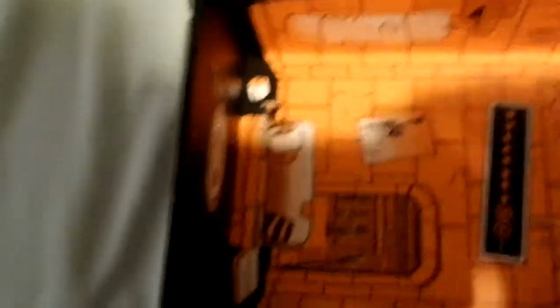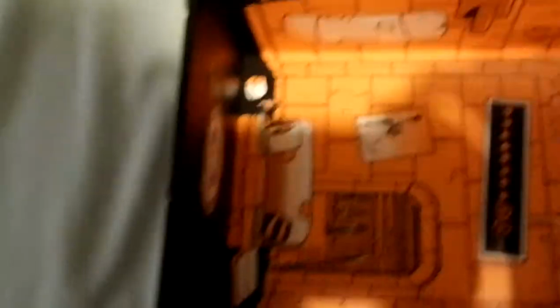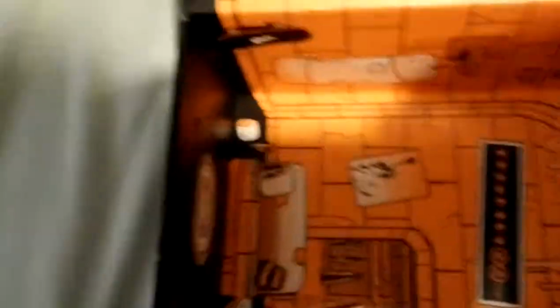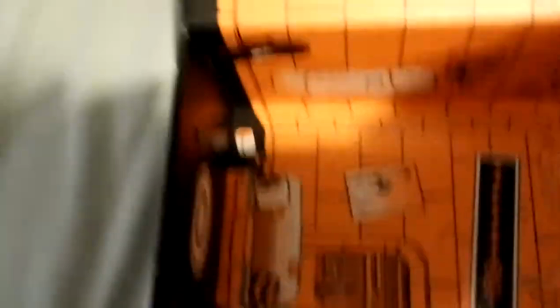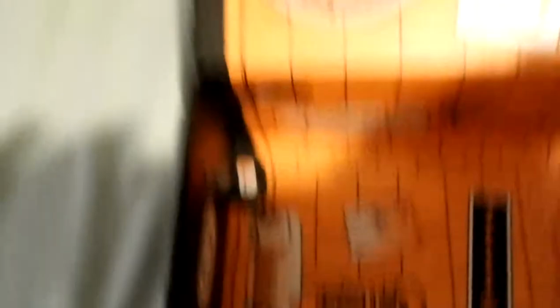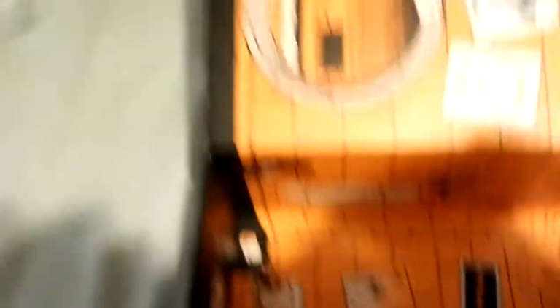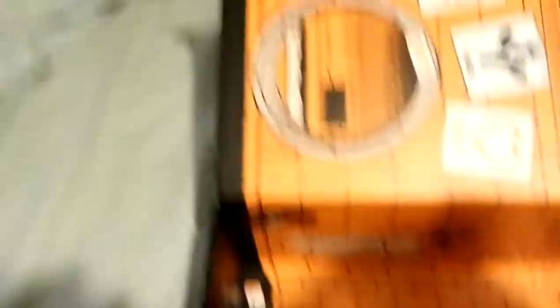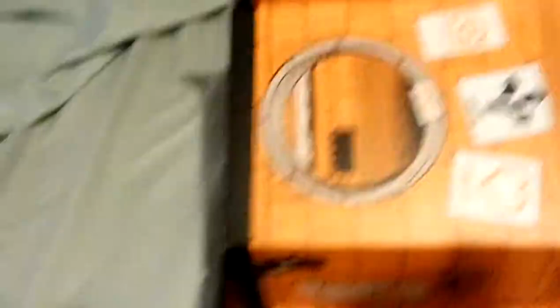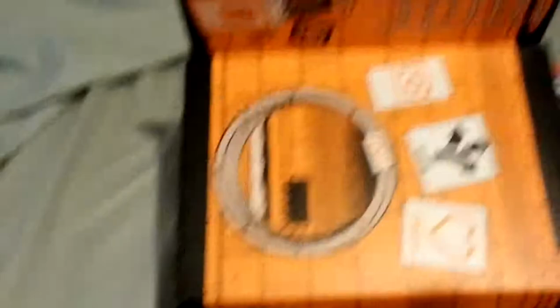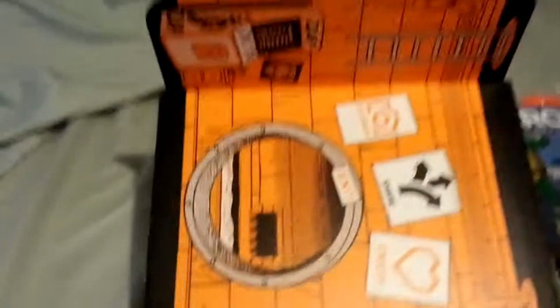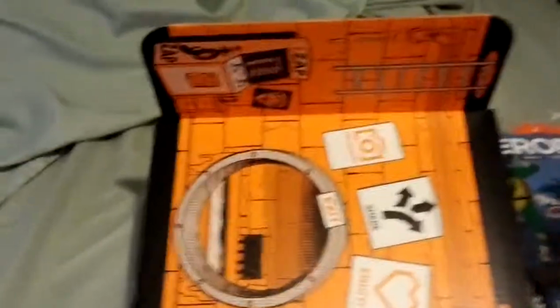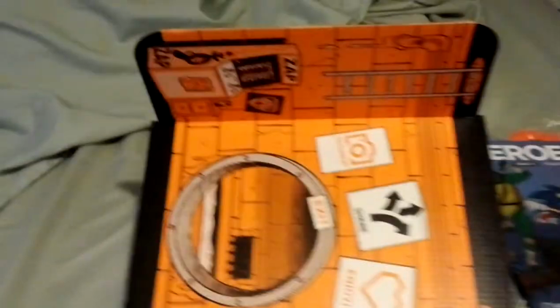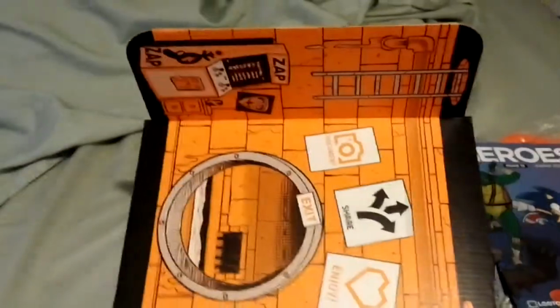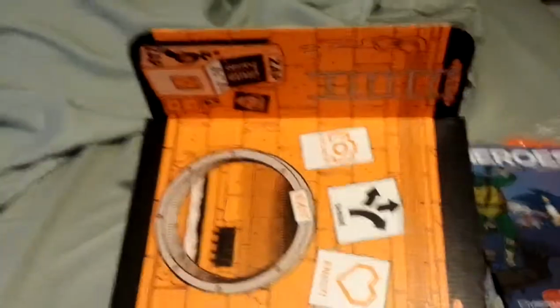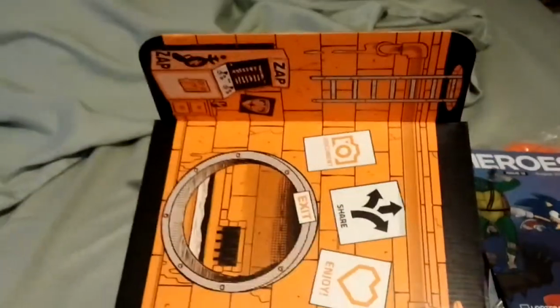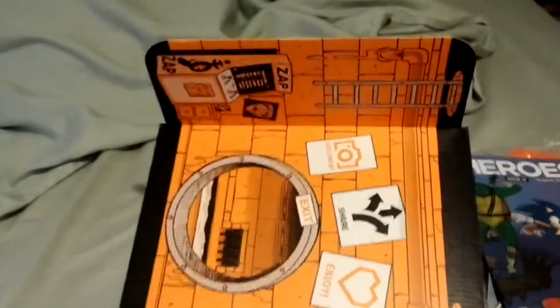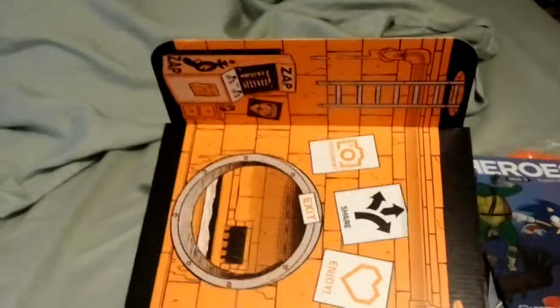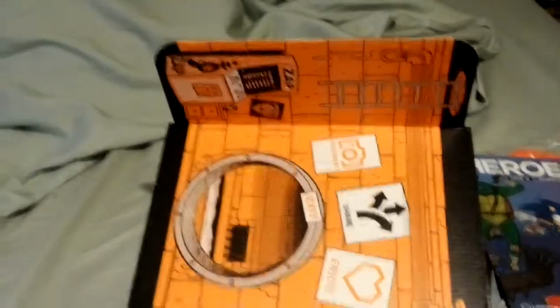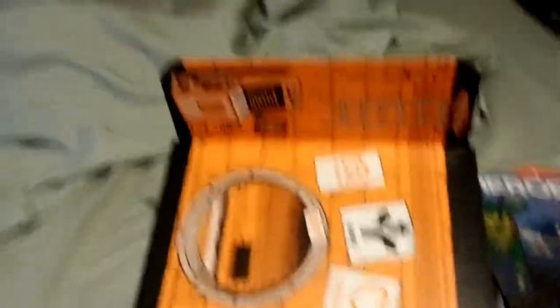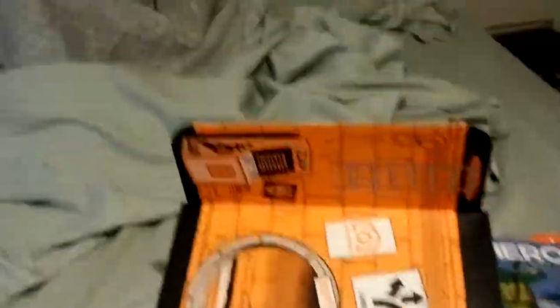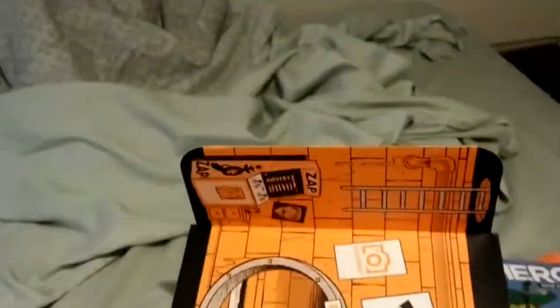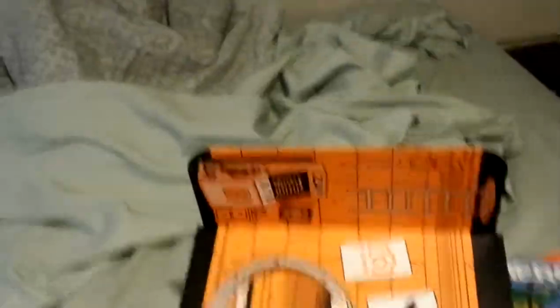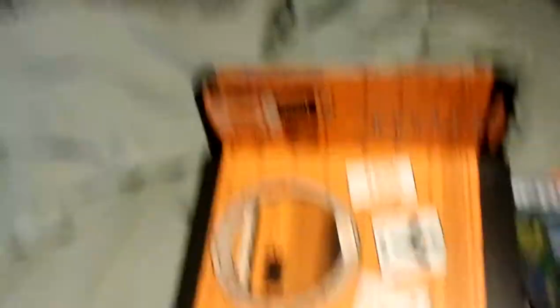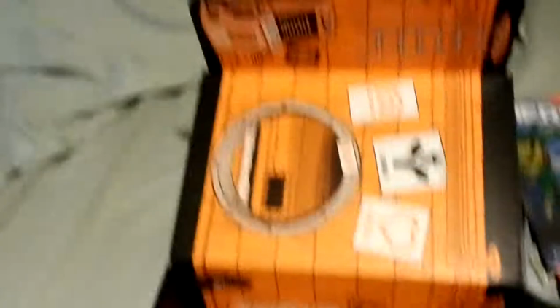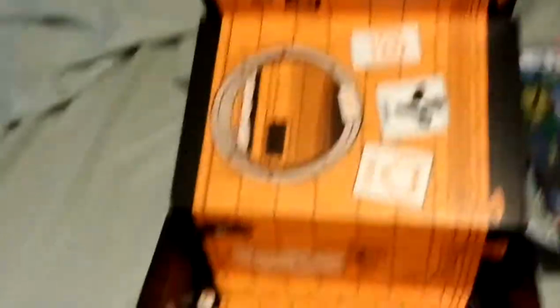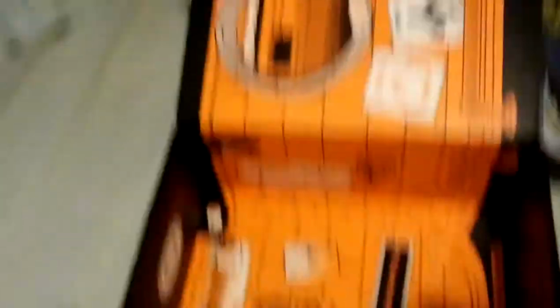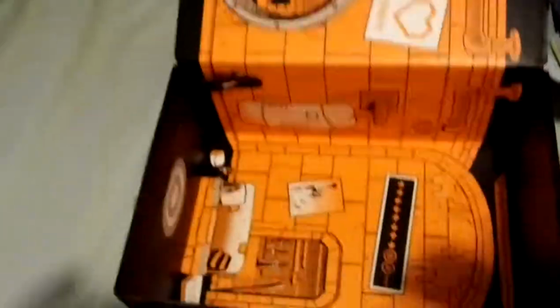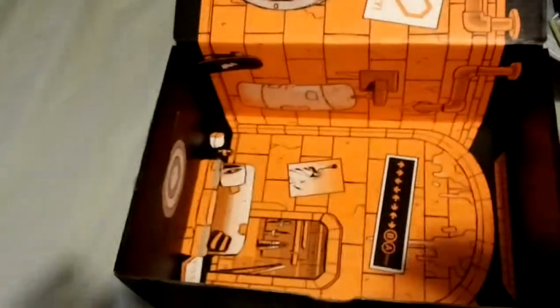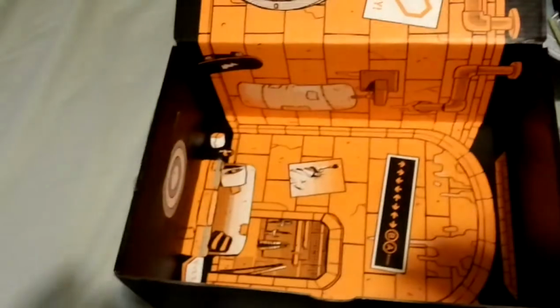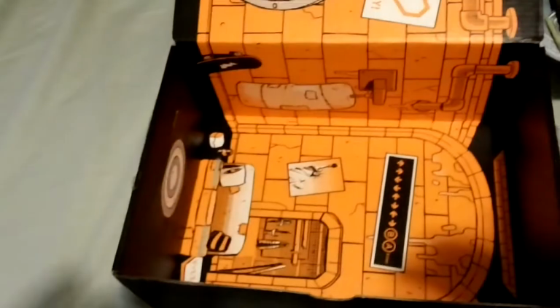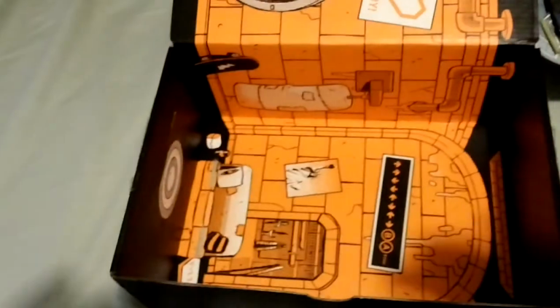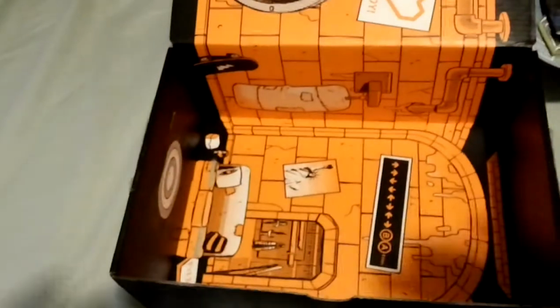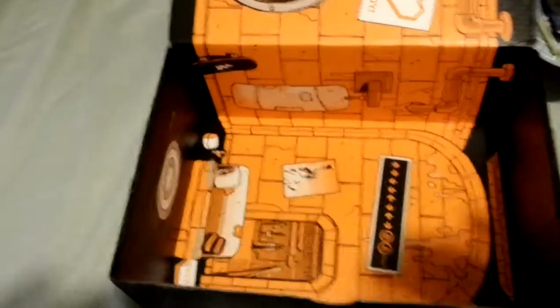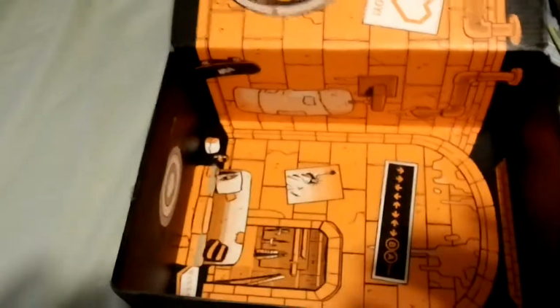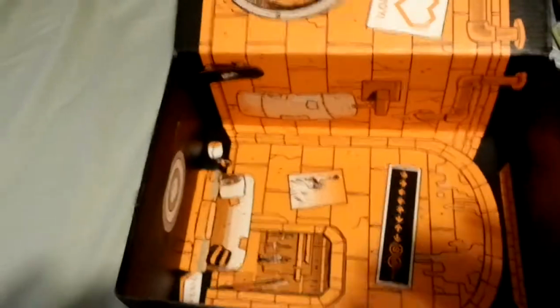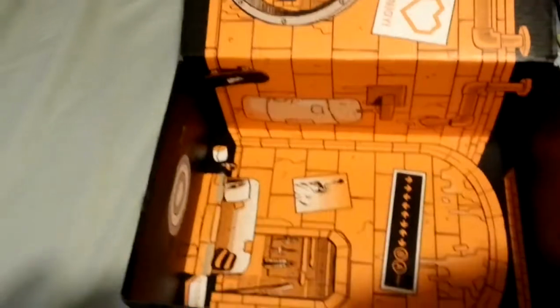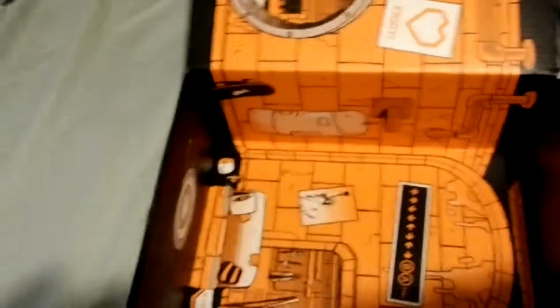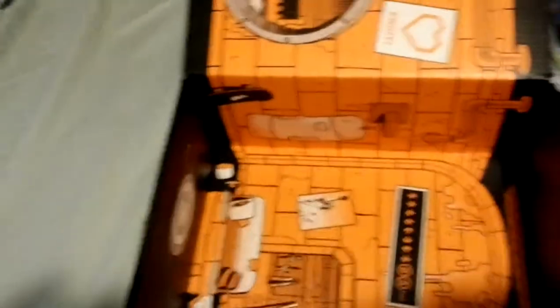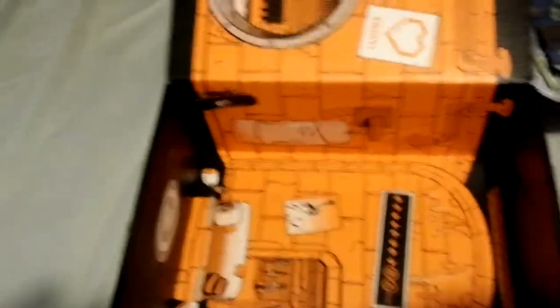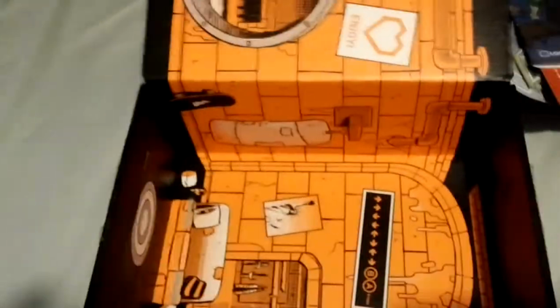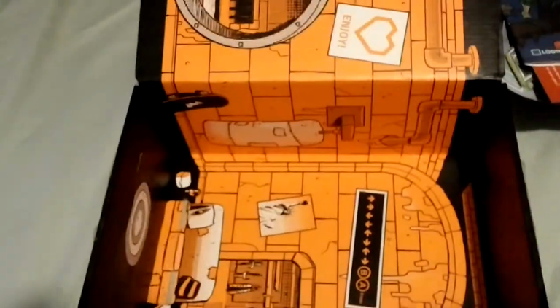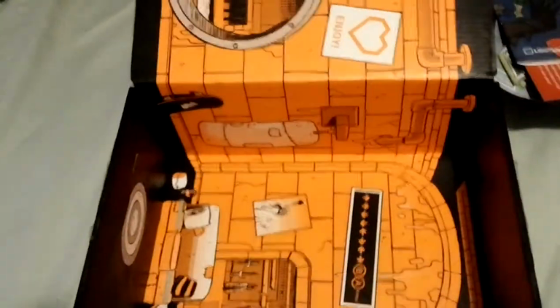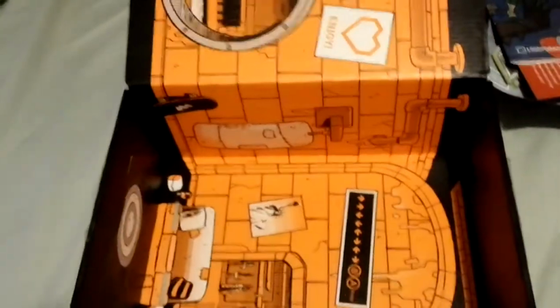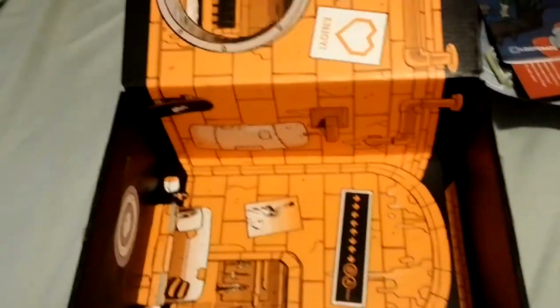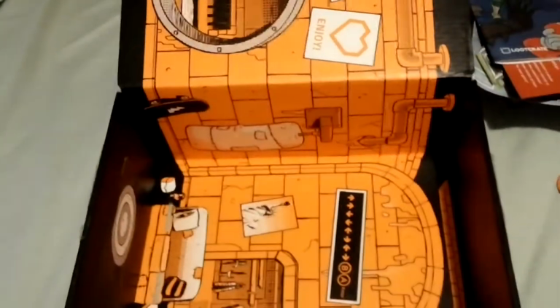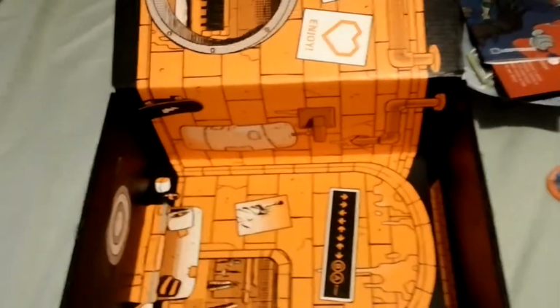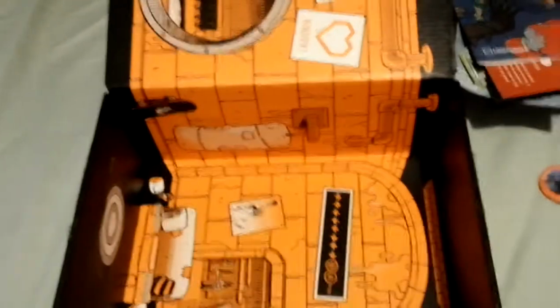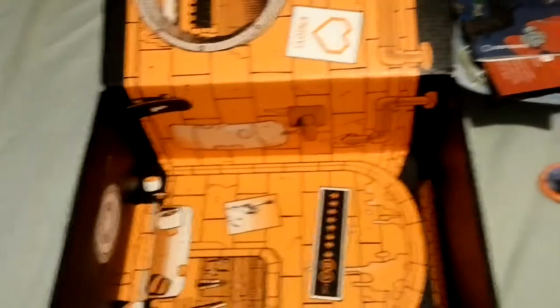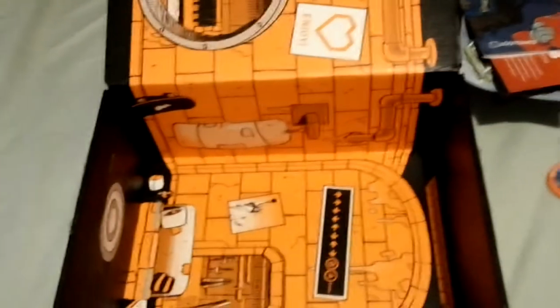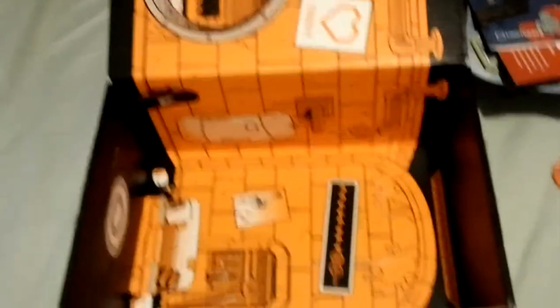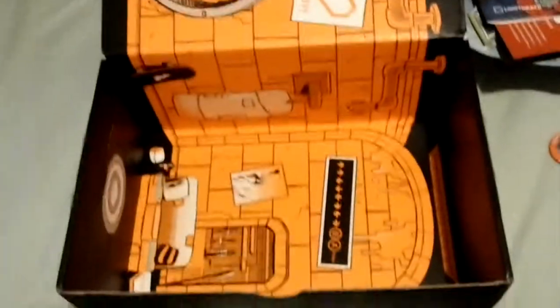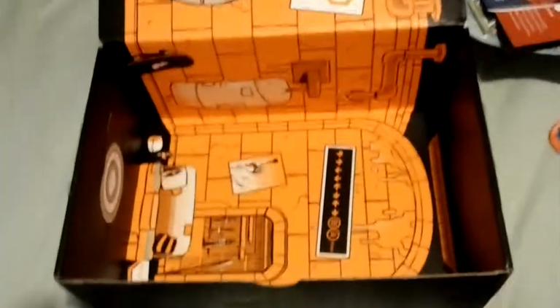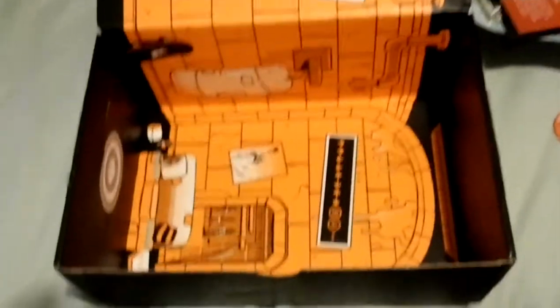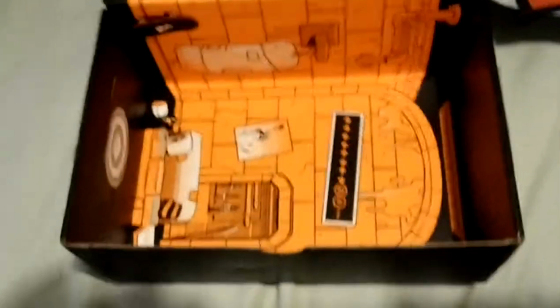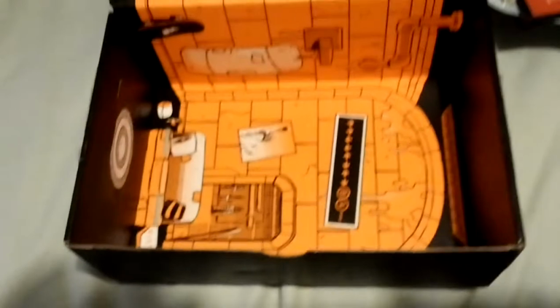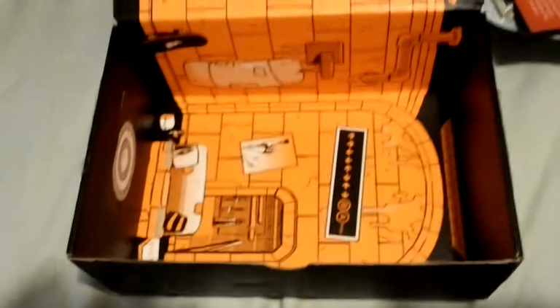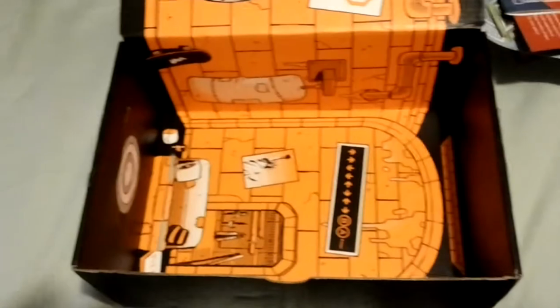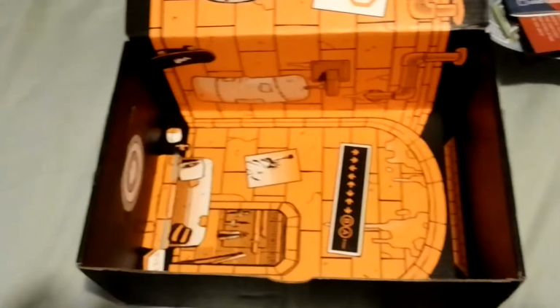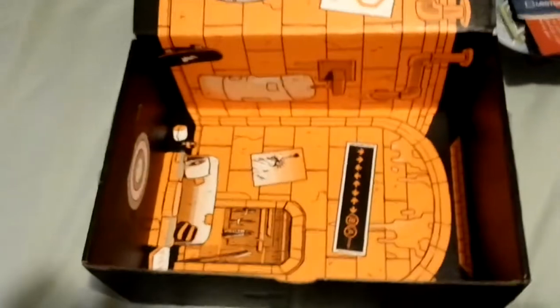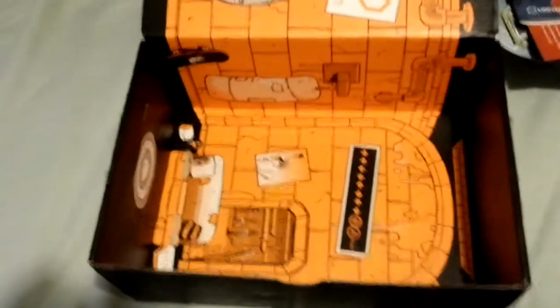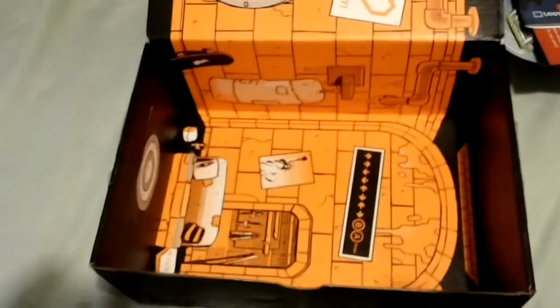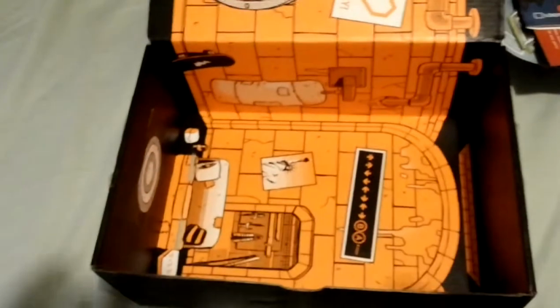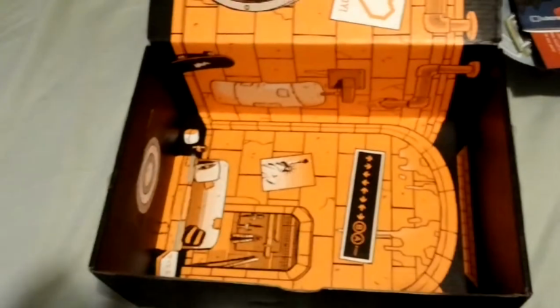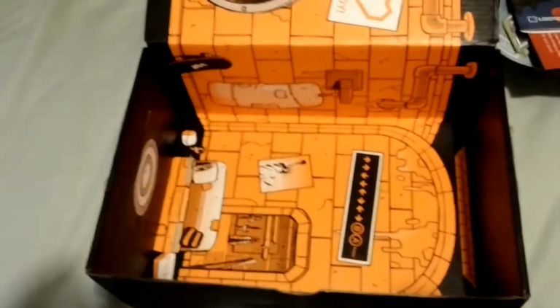And that looks like everything that we got in Loot Crate for this month. So thank you for watching me do my unboxing of it. Y'all have a nice day.